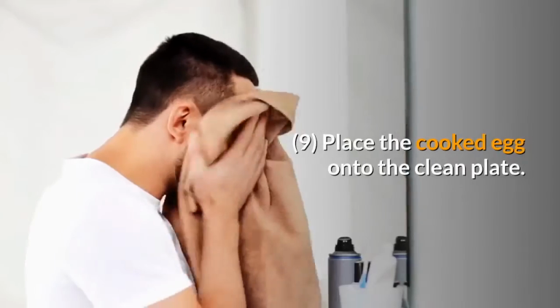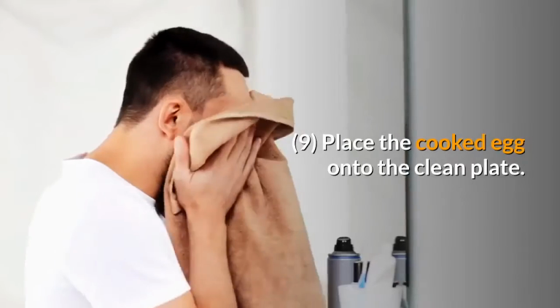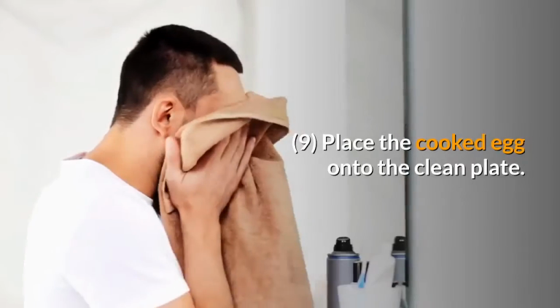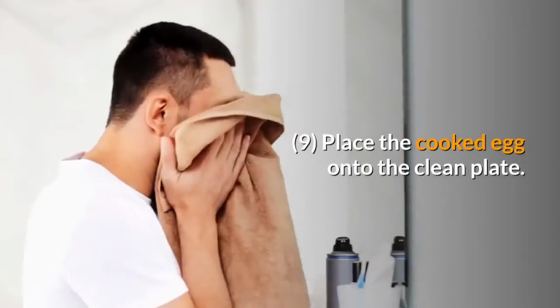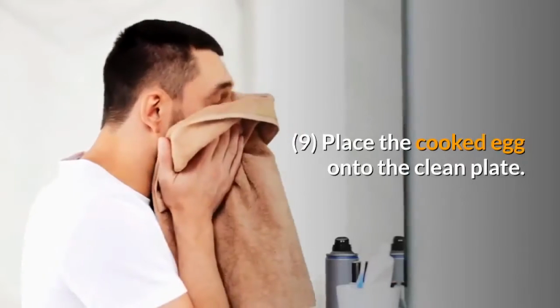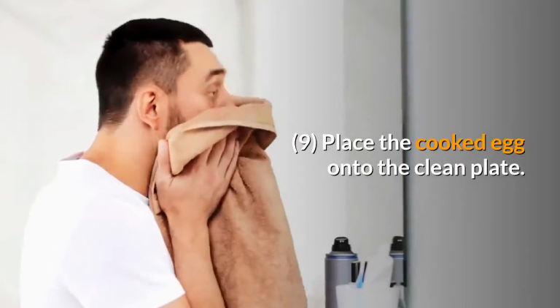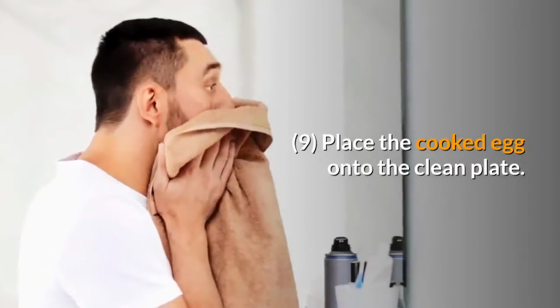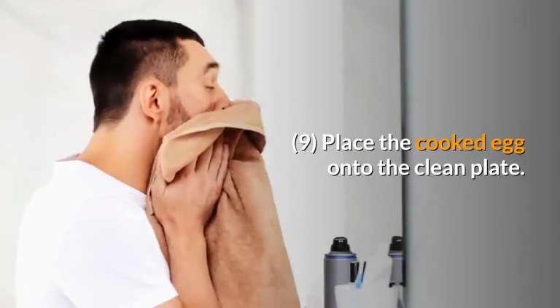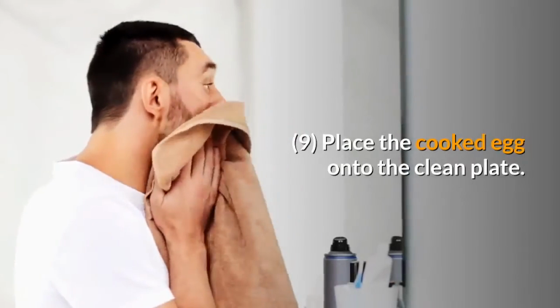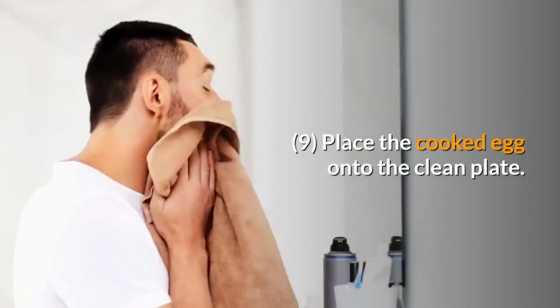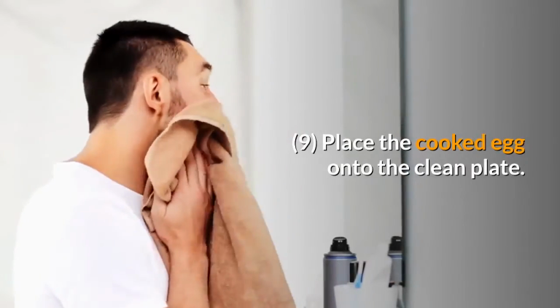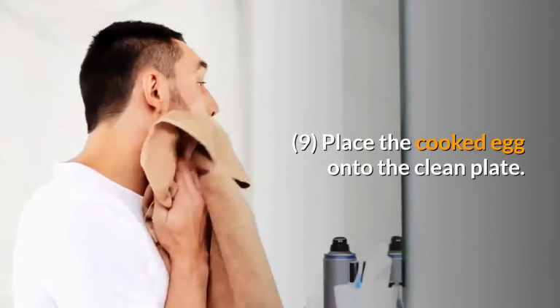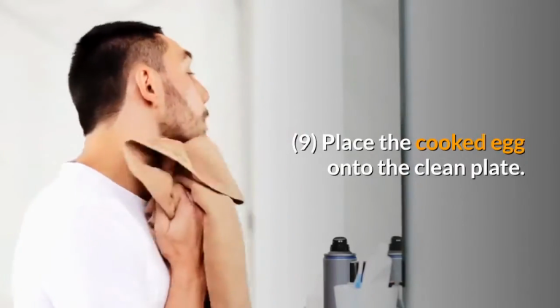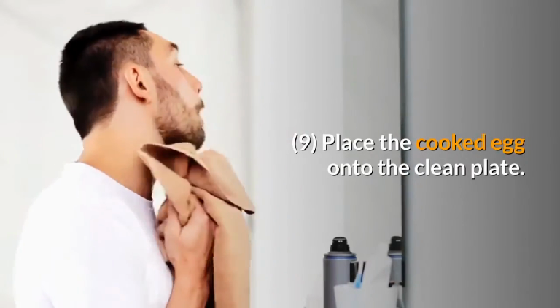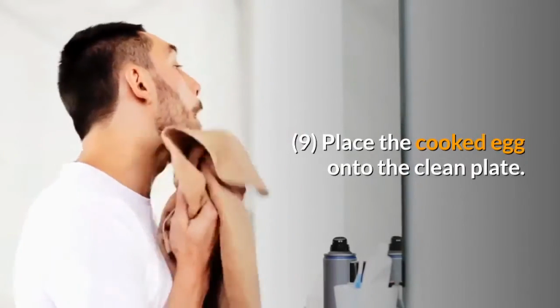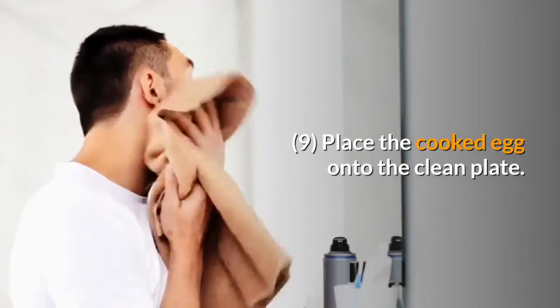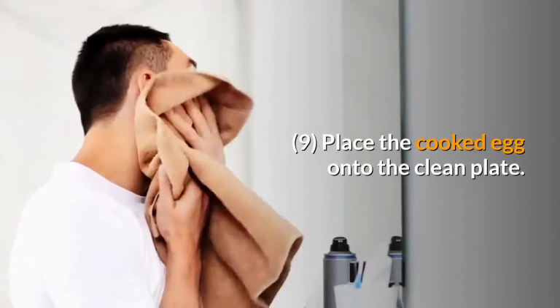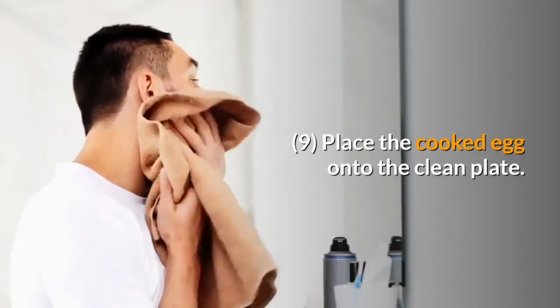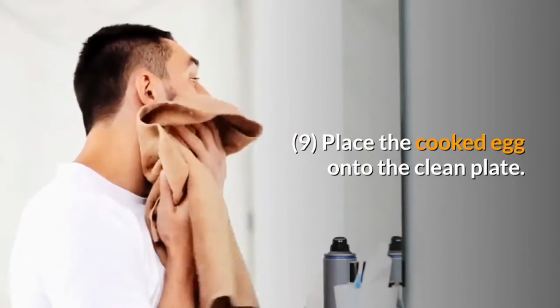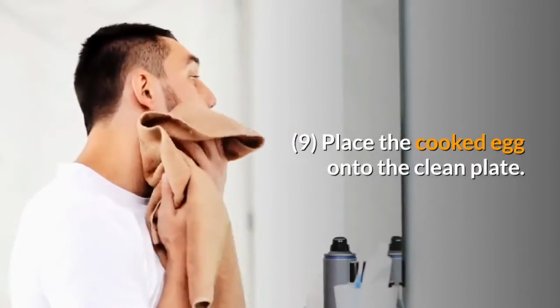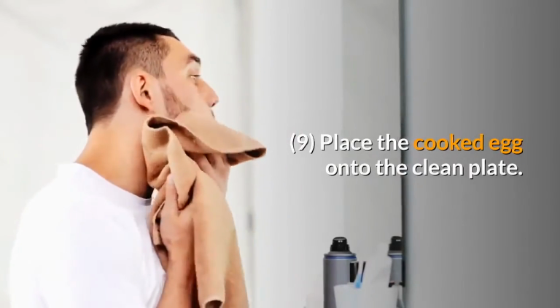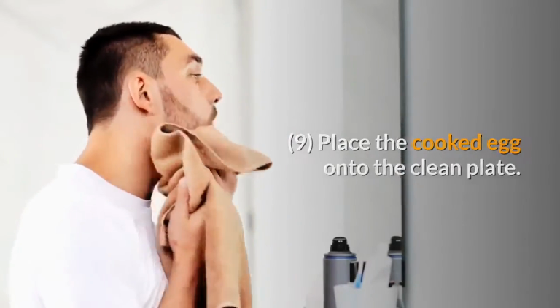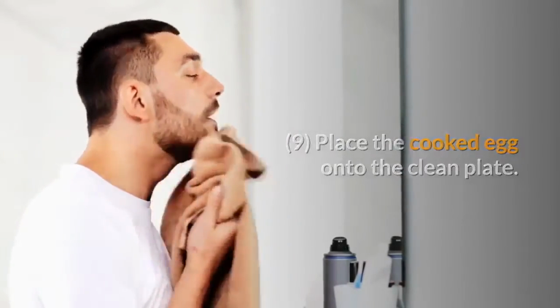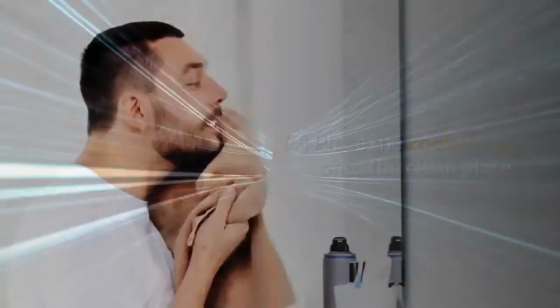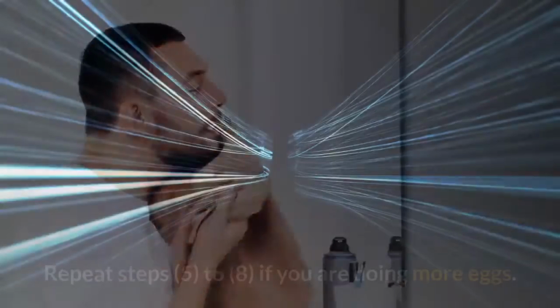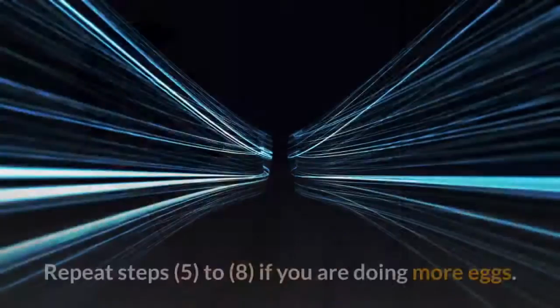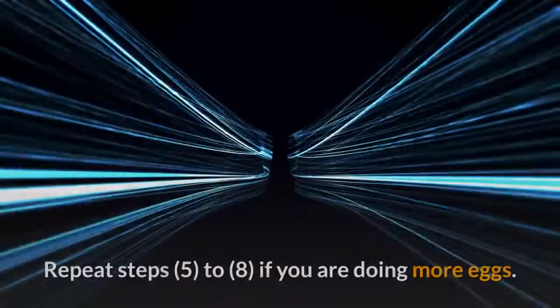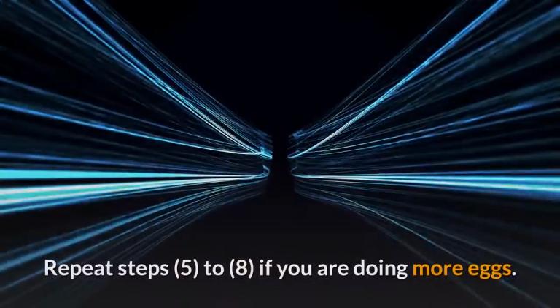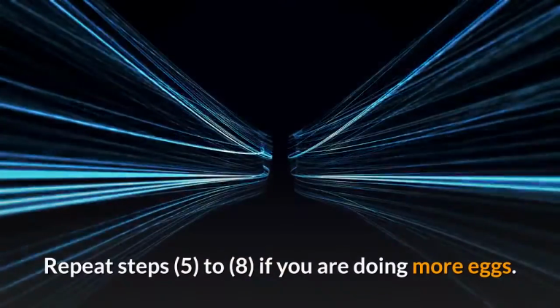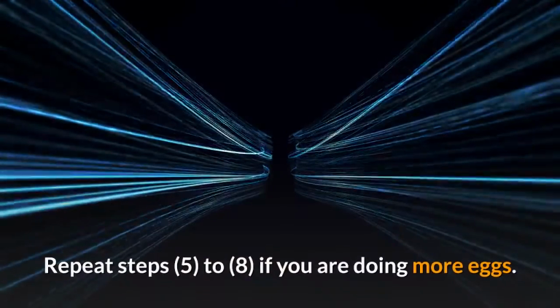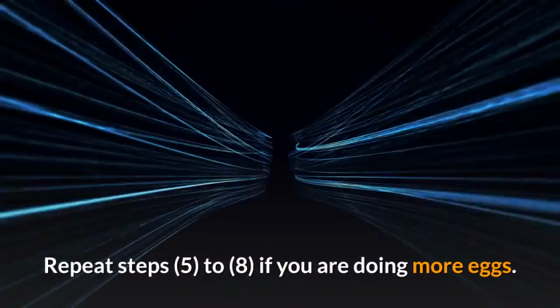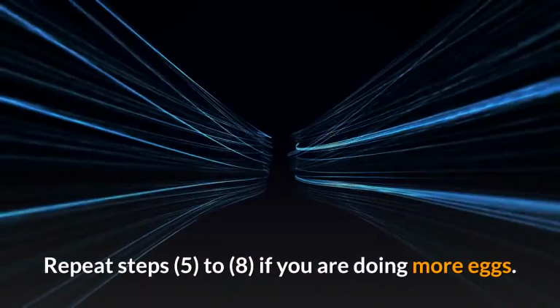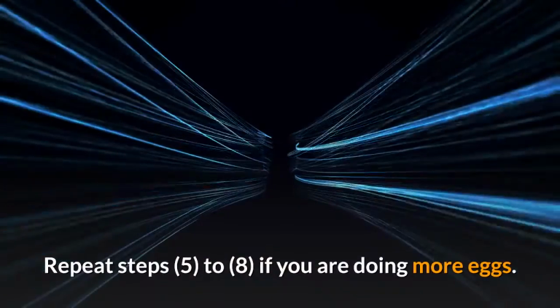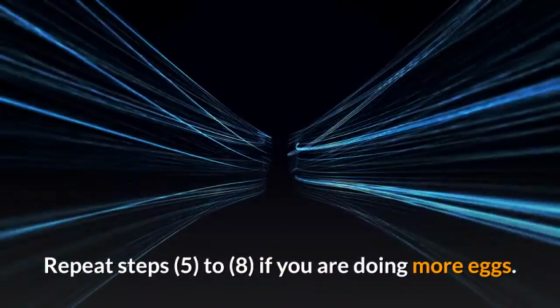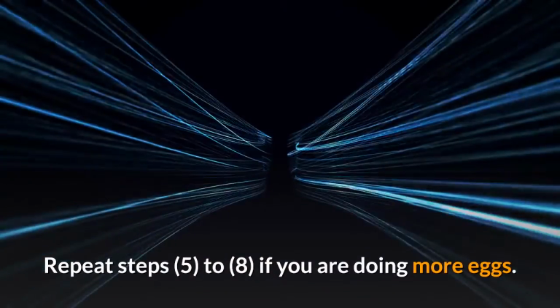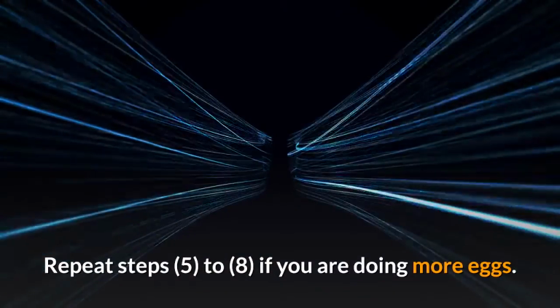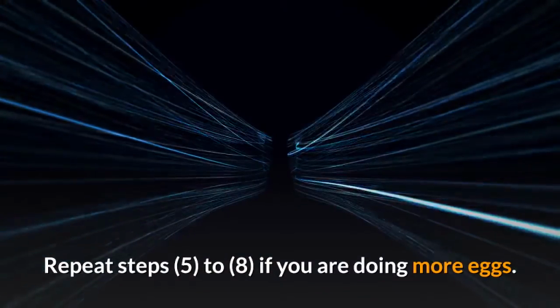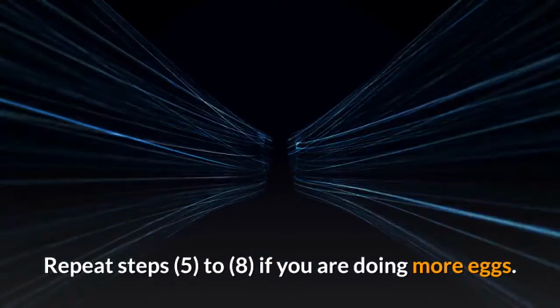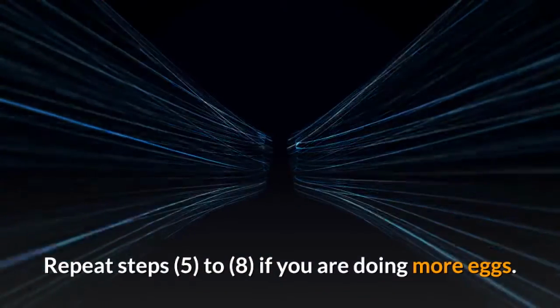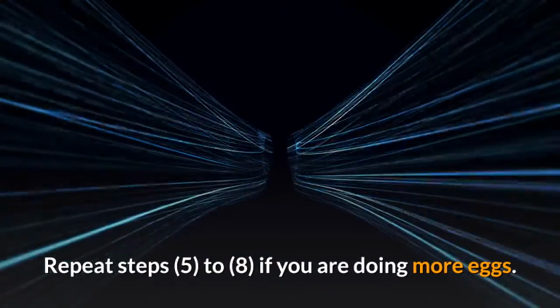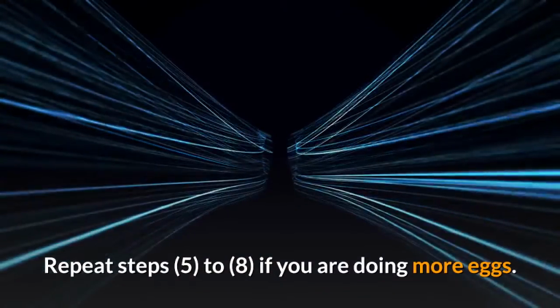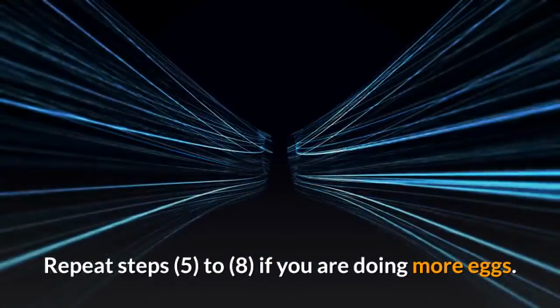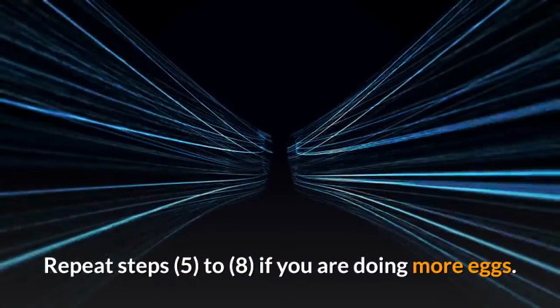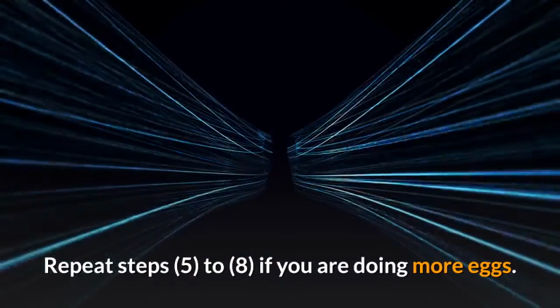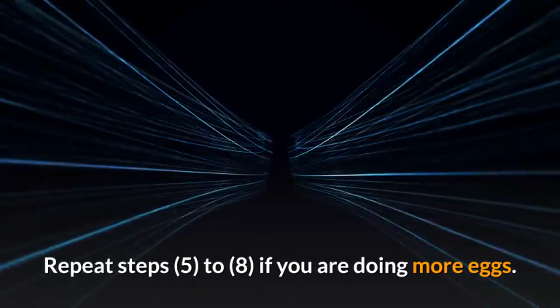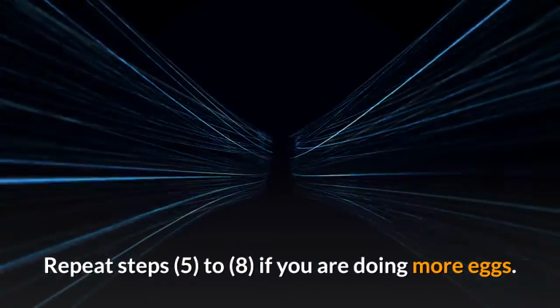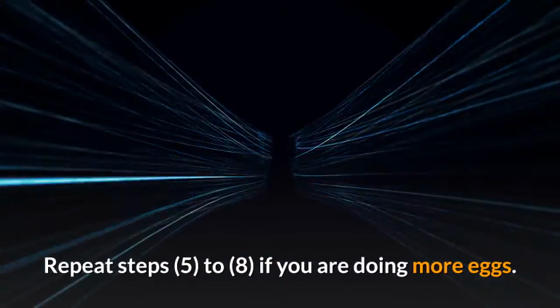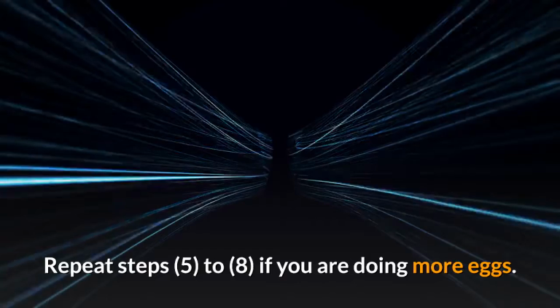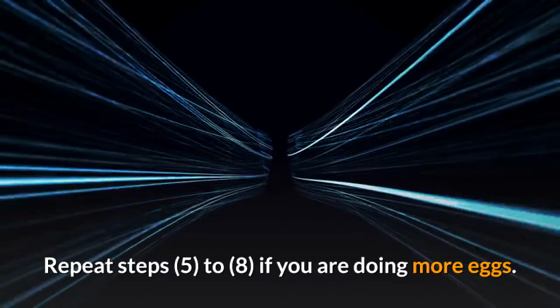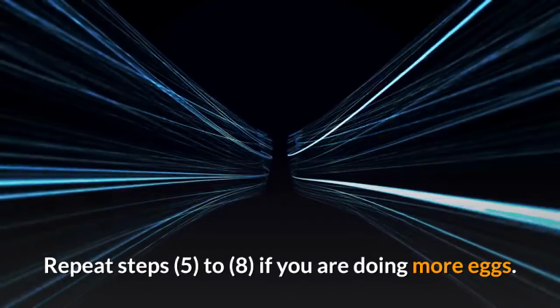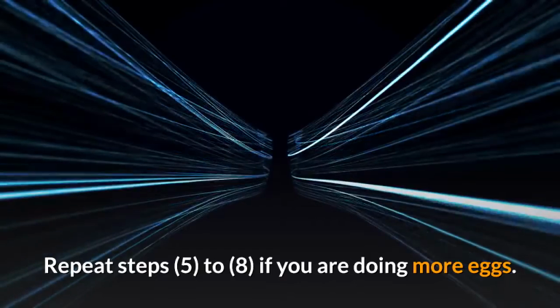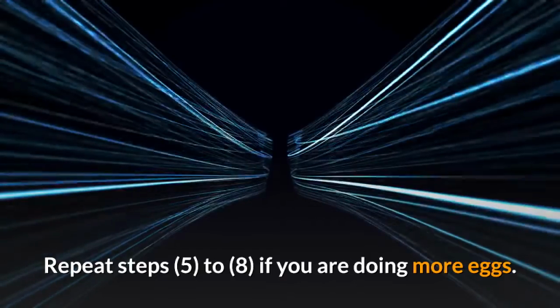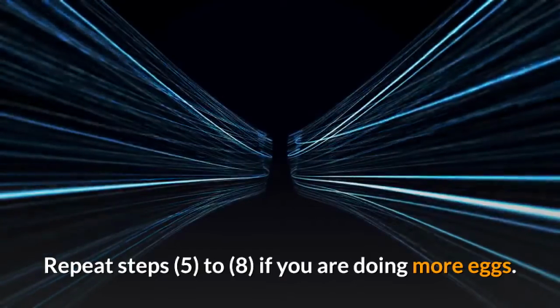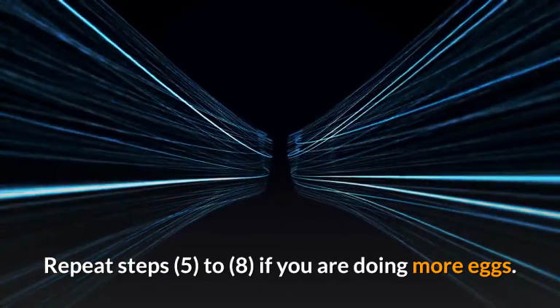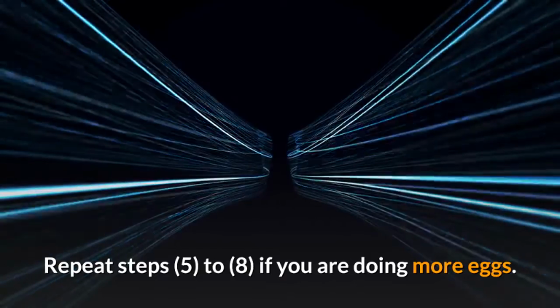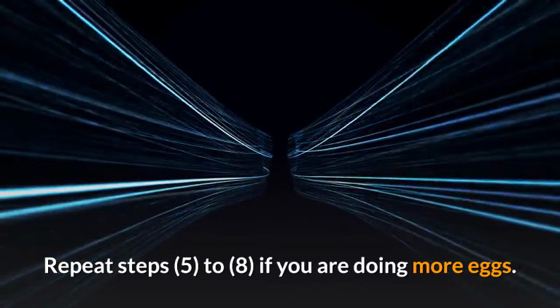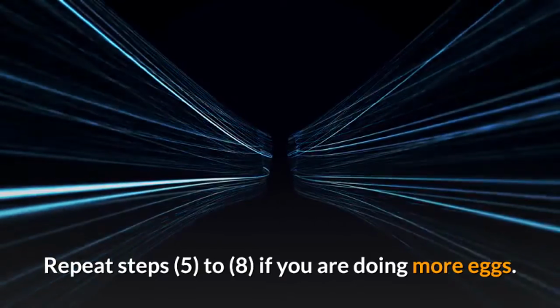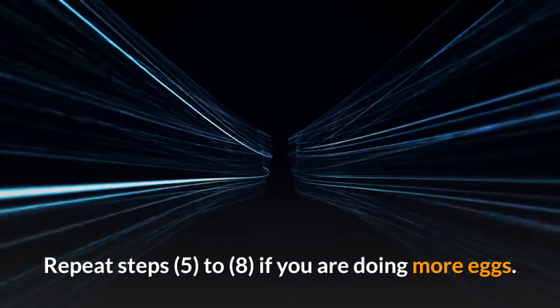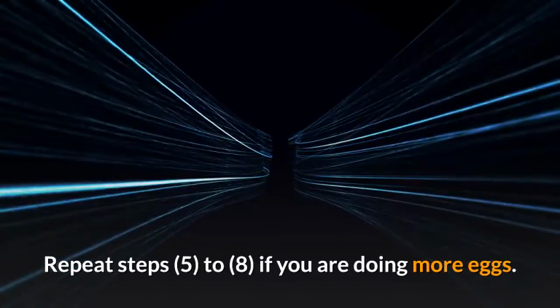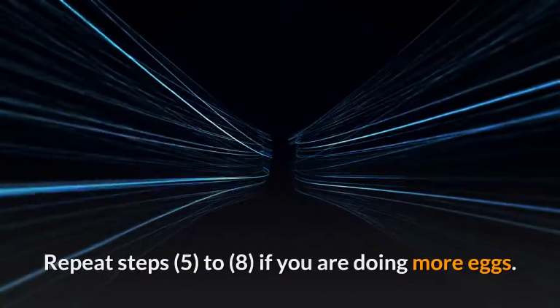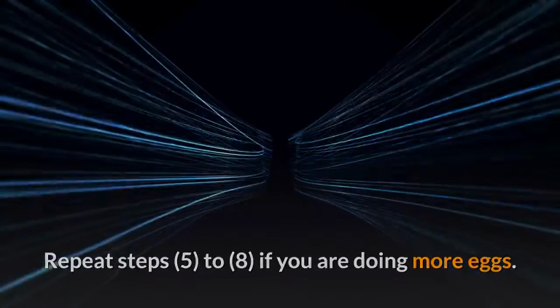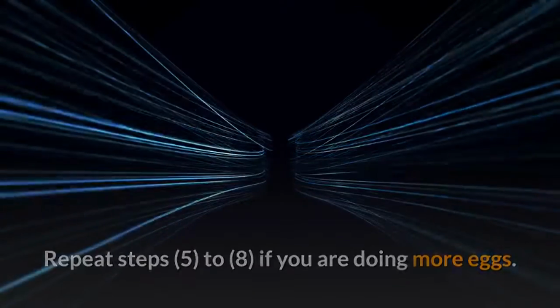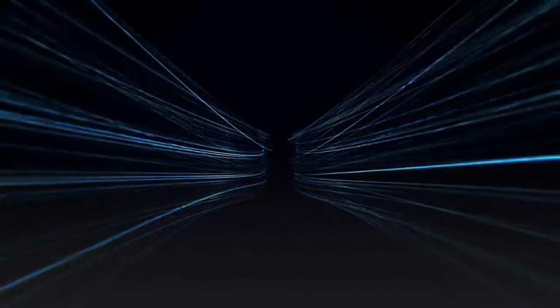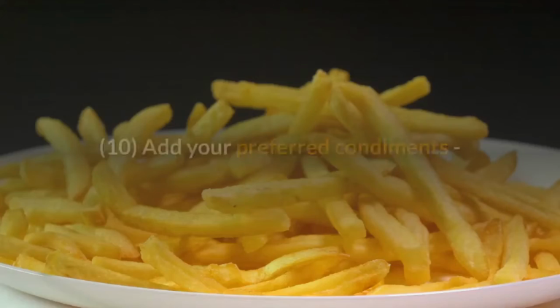Place the cooked egg onto the clean plate. Repeat steps 5 through 8 if you are doing more eggs.